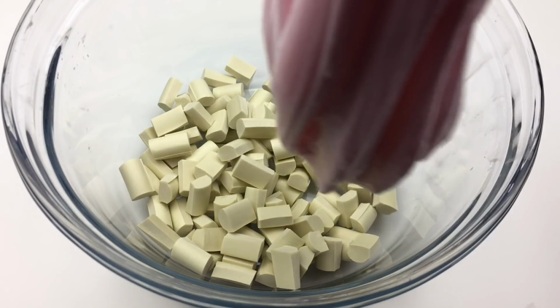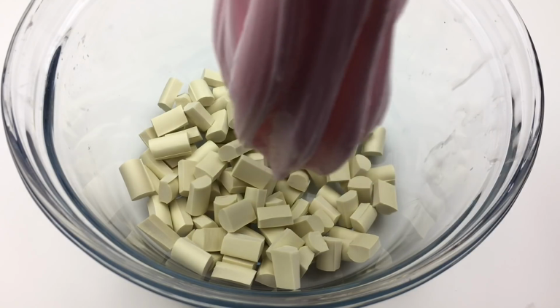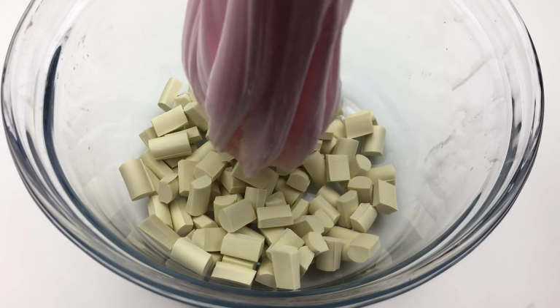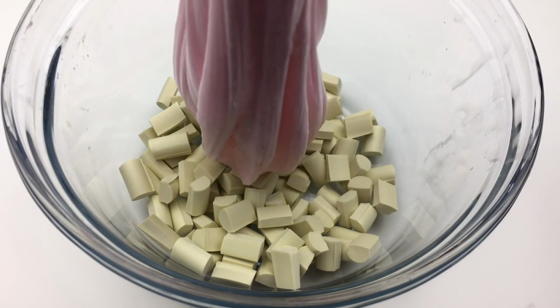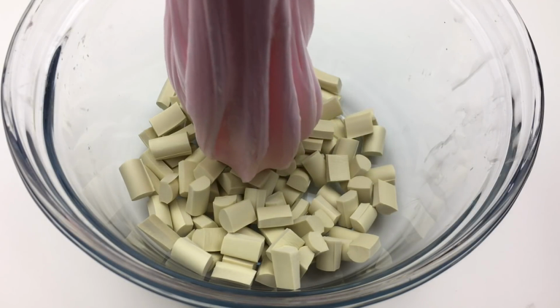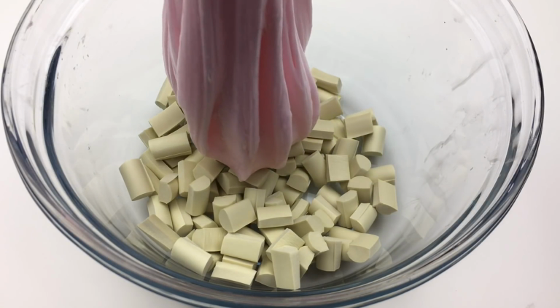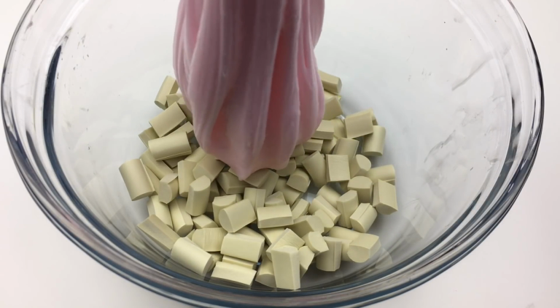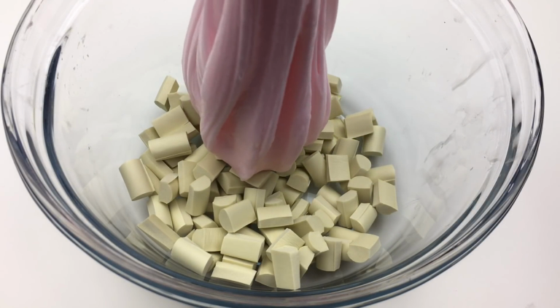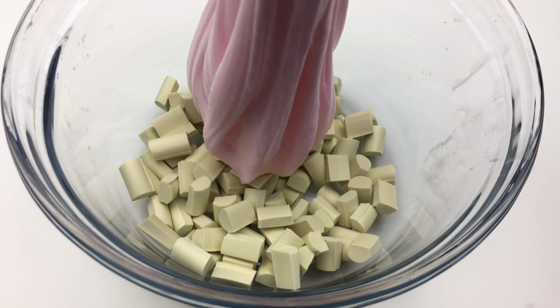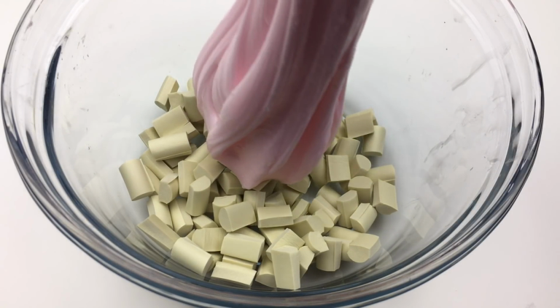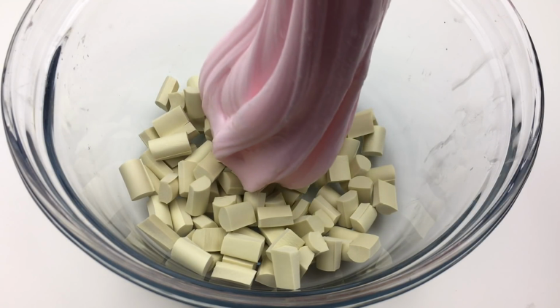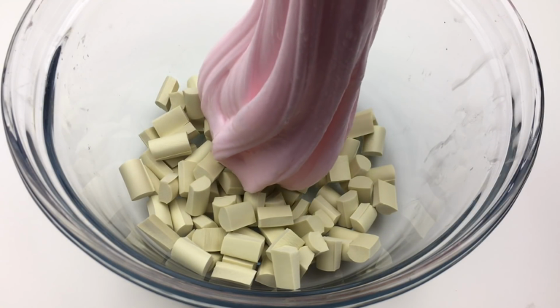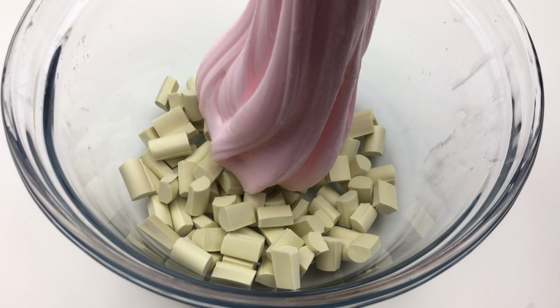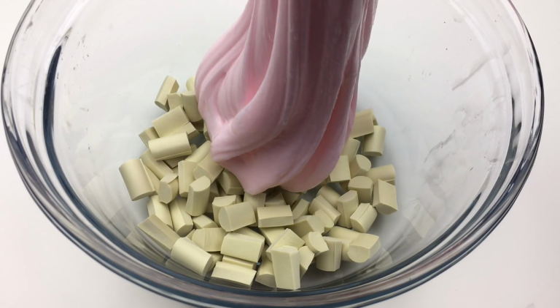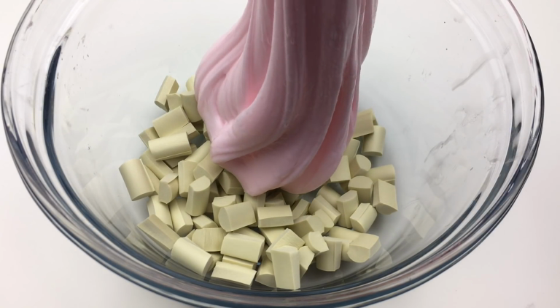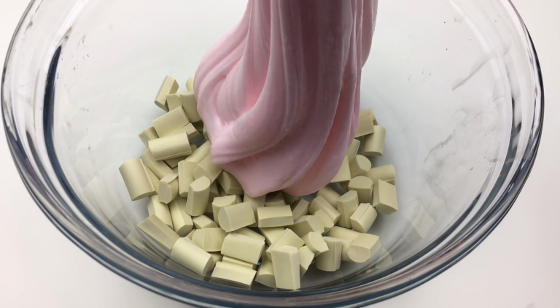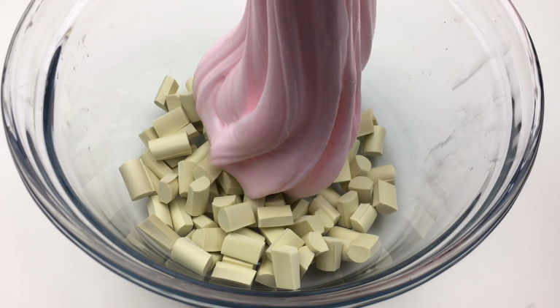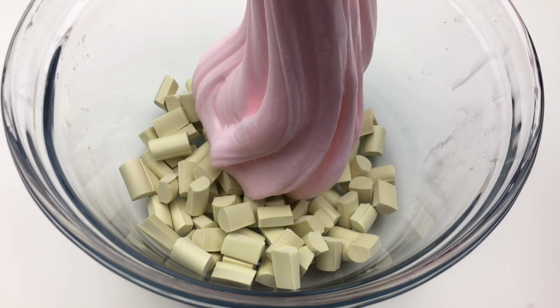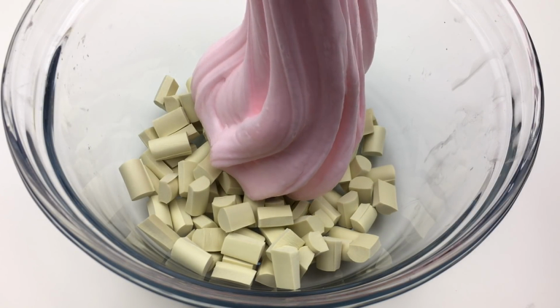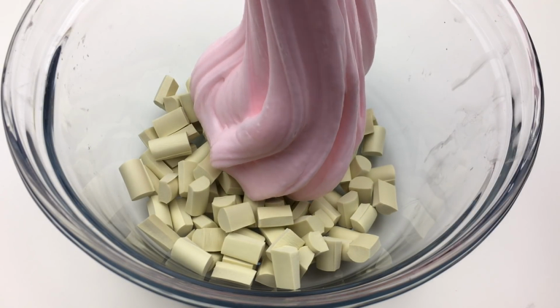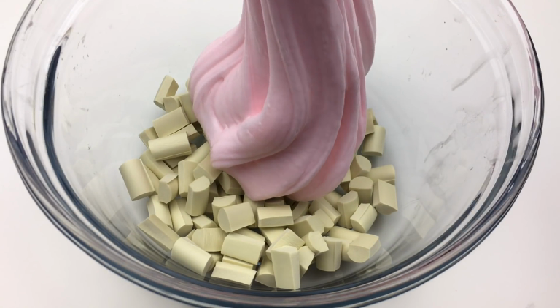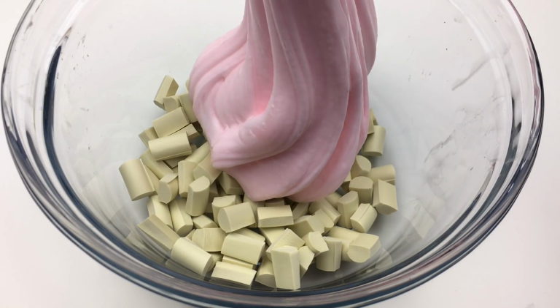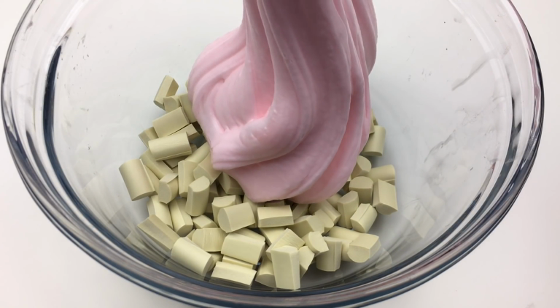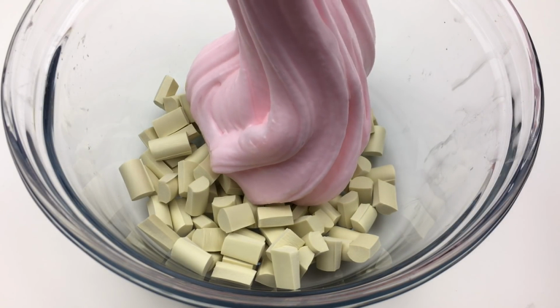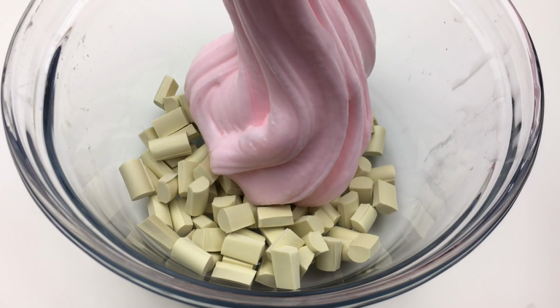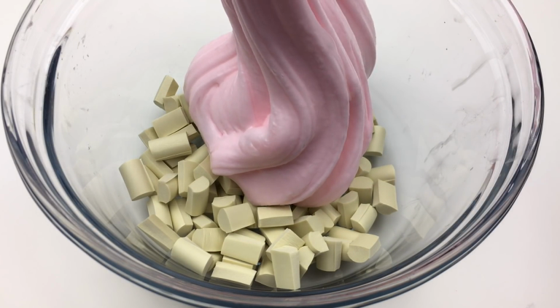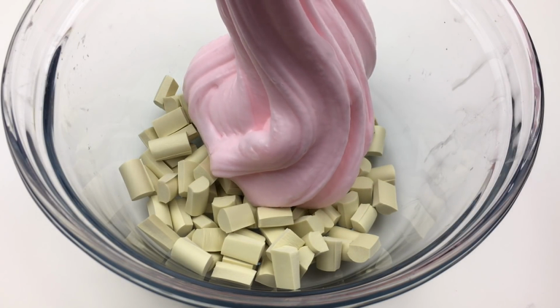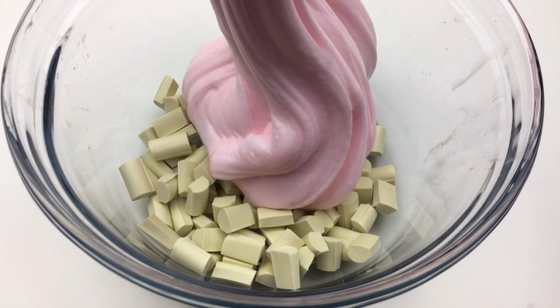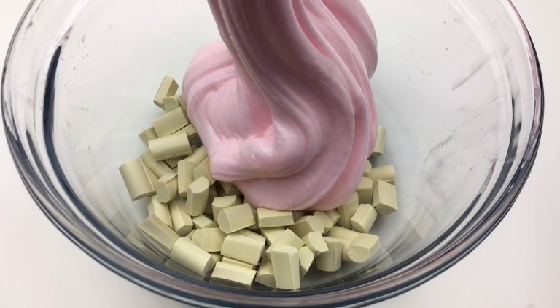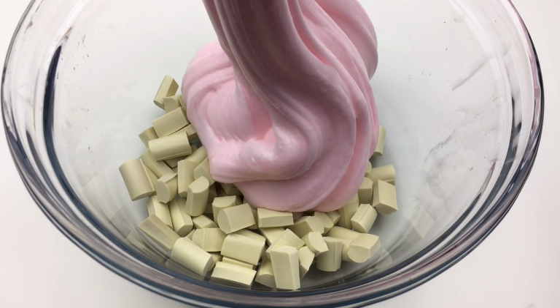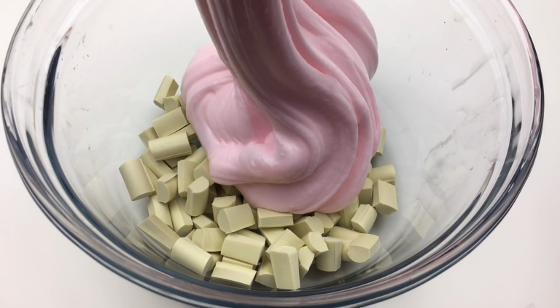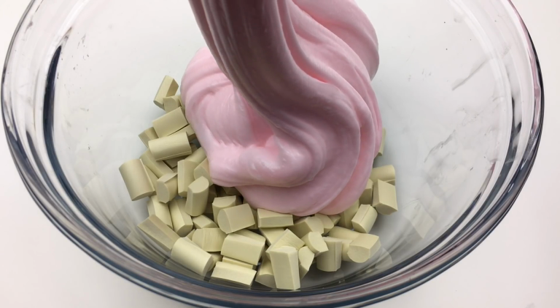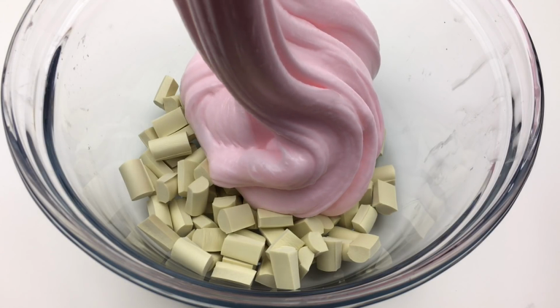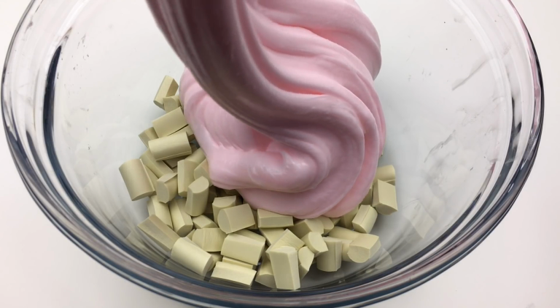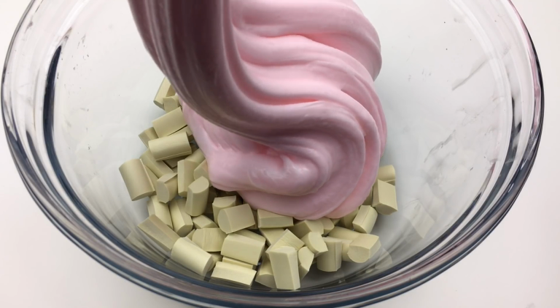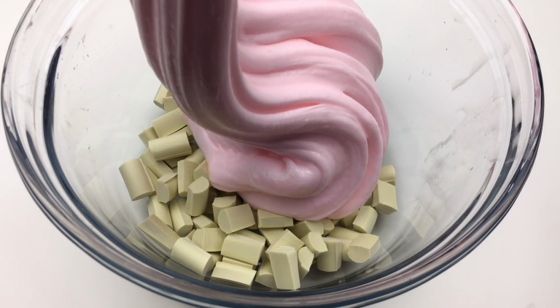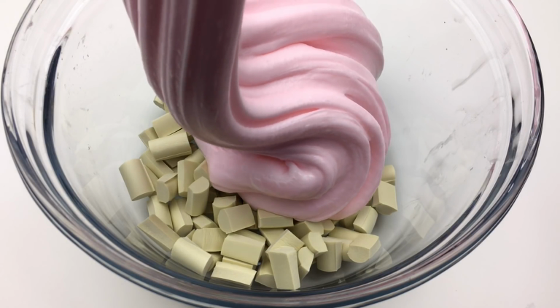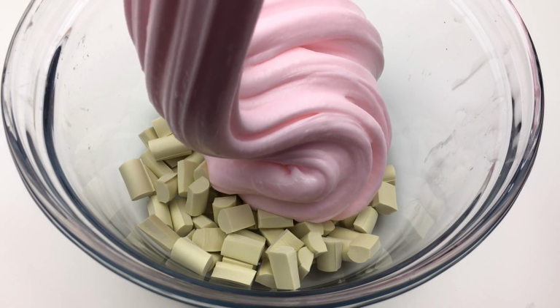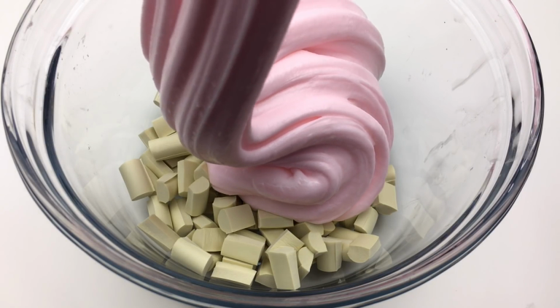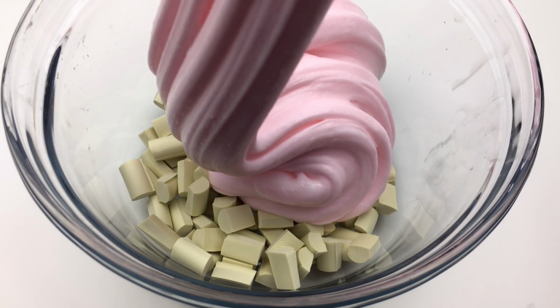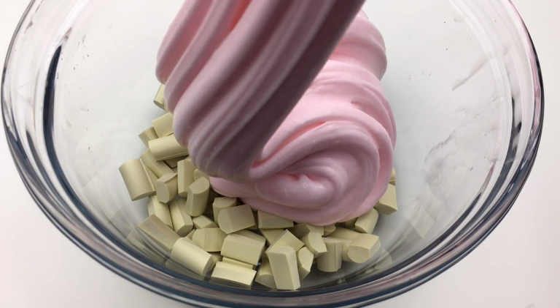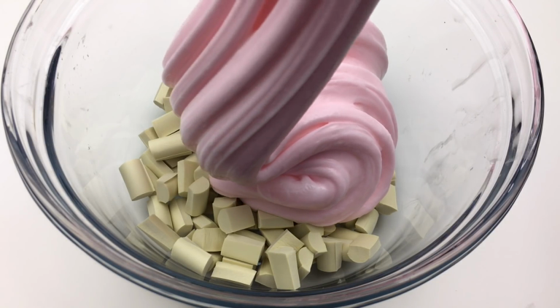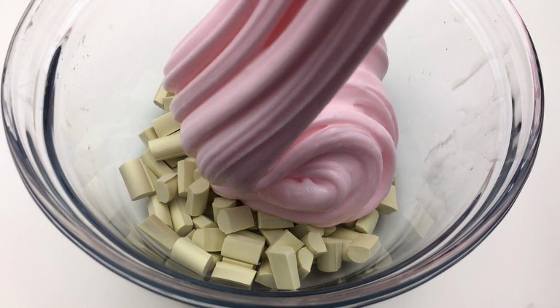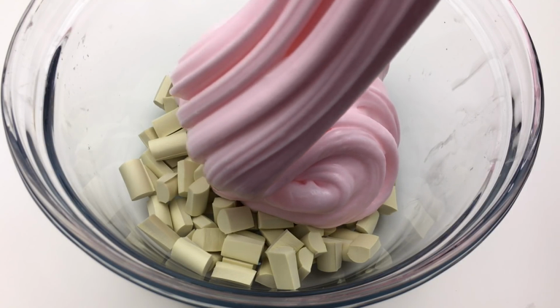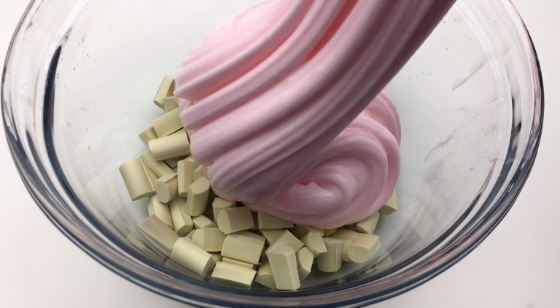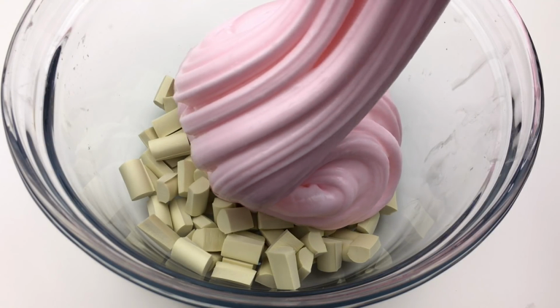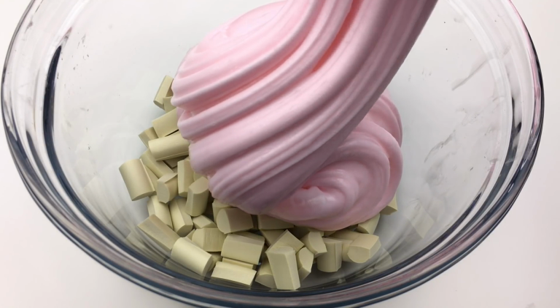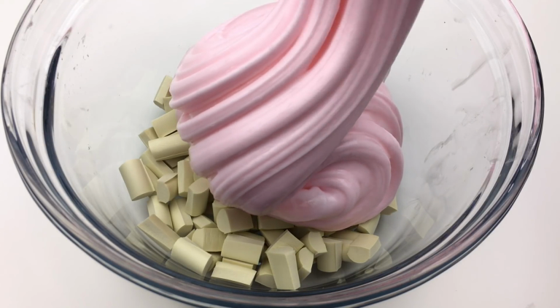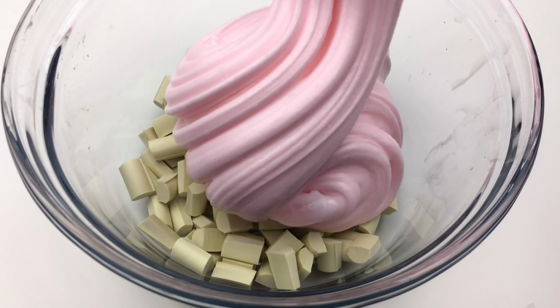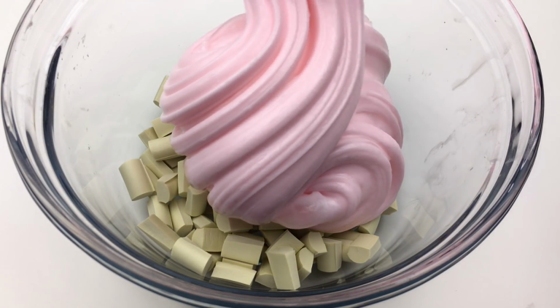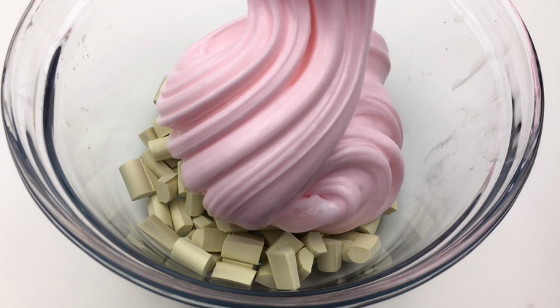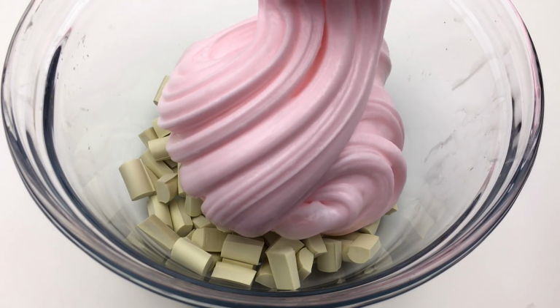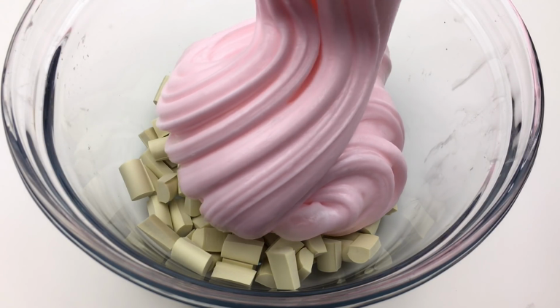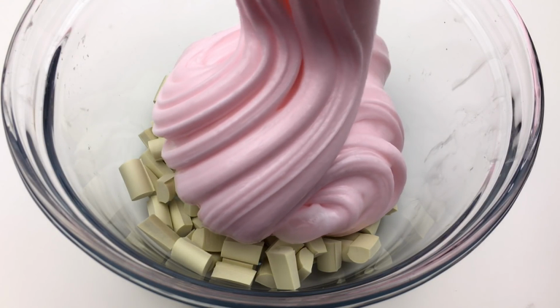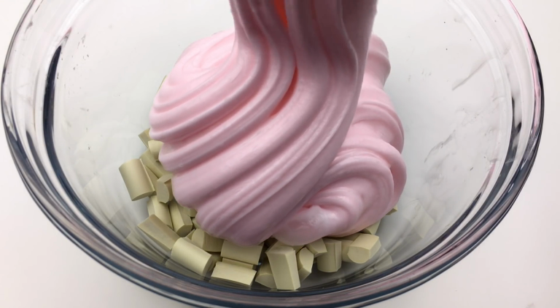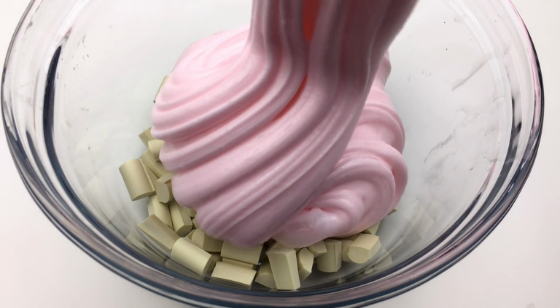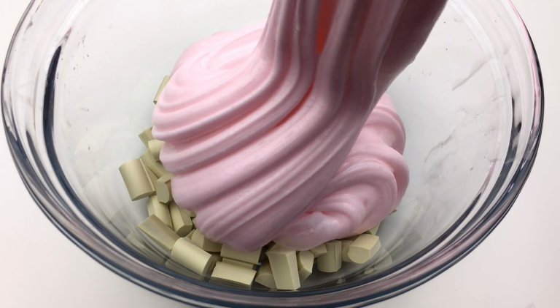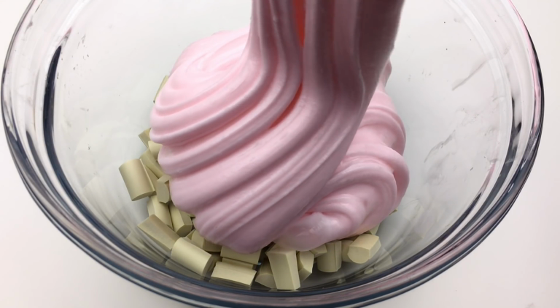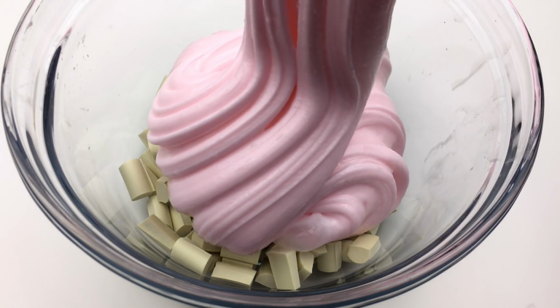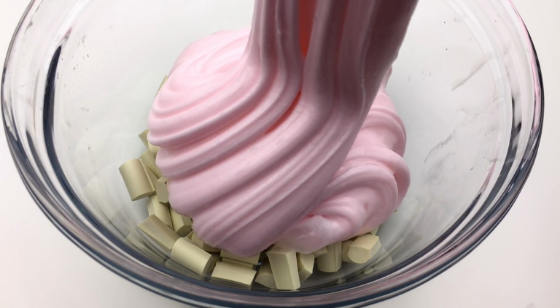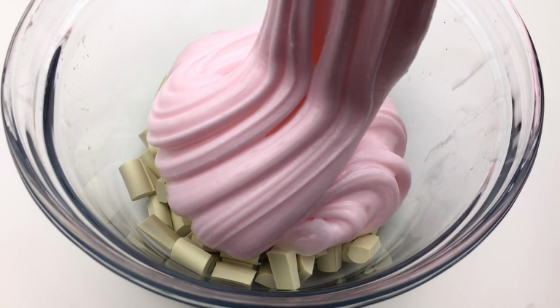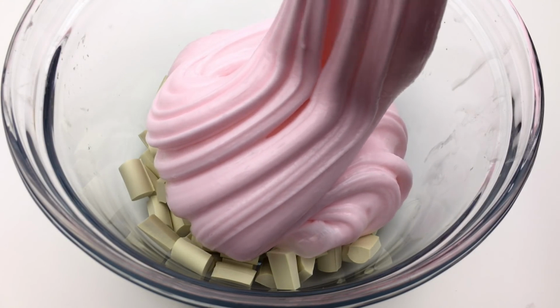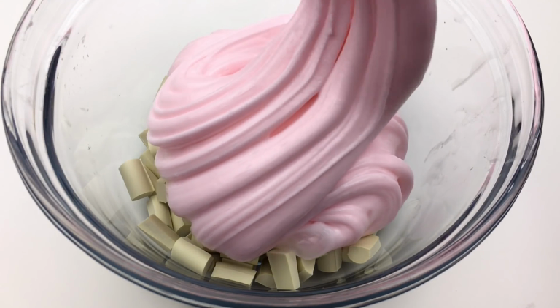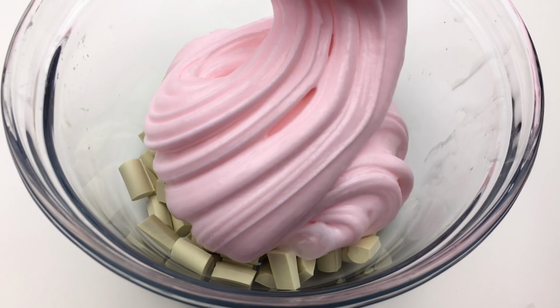Once the pieces are cut, just add them to your white glue base. Feel free to add coloring and glitter if you want.